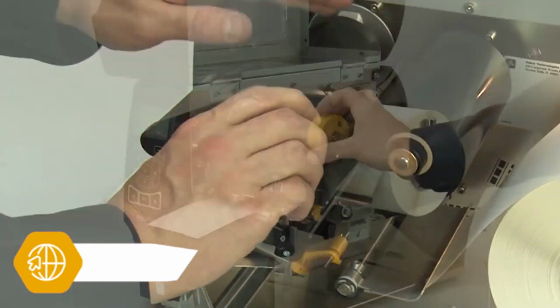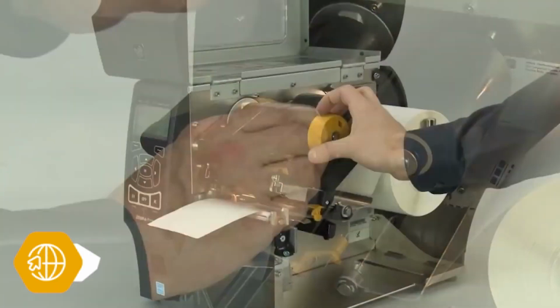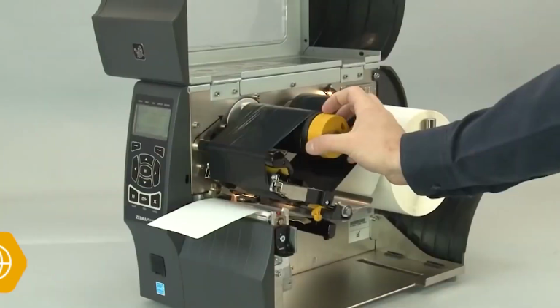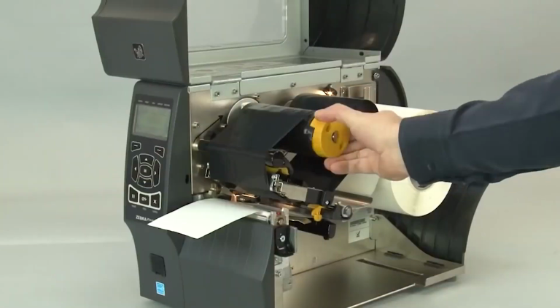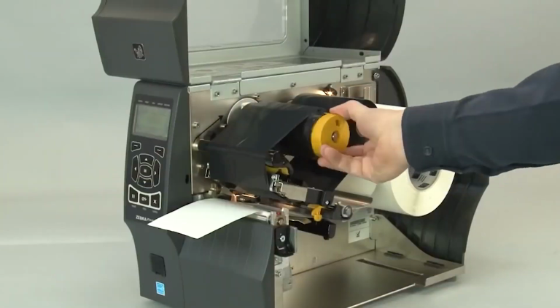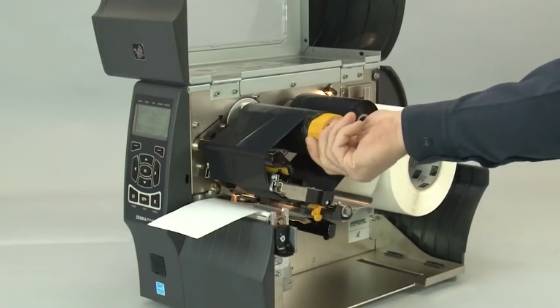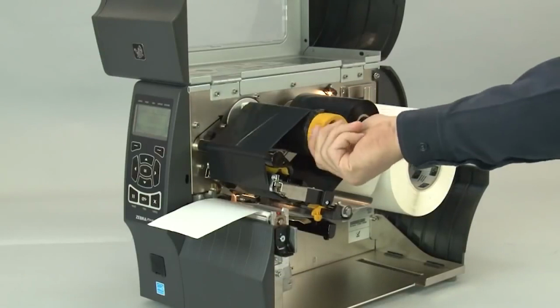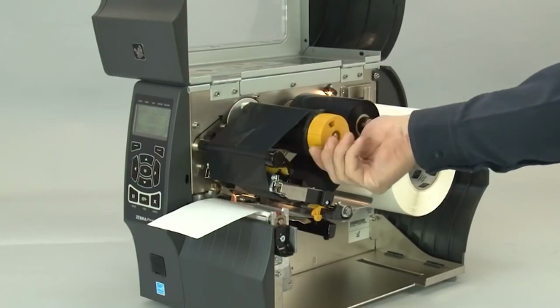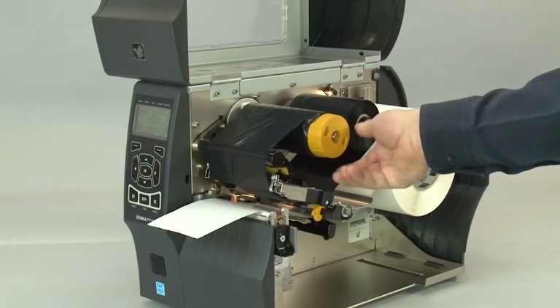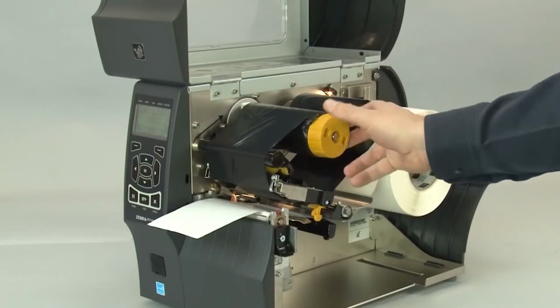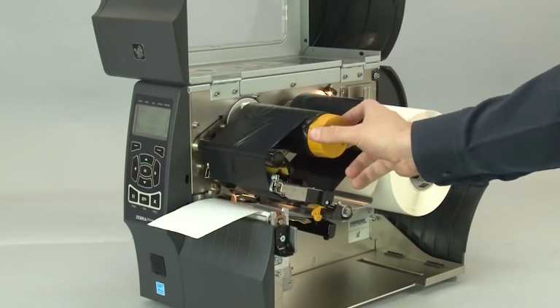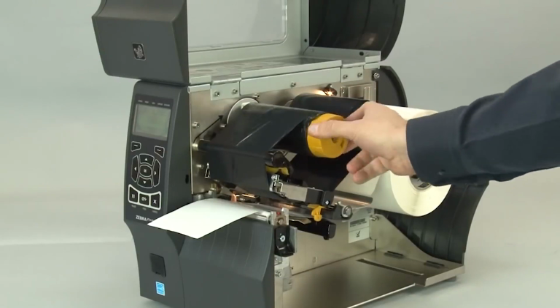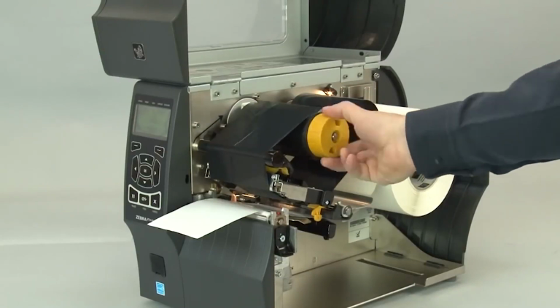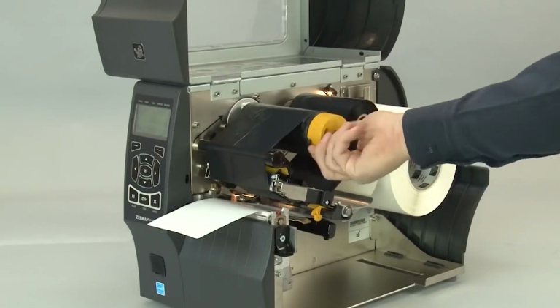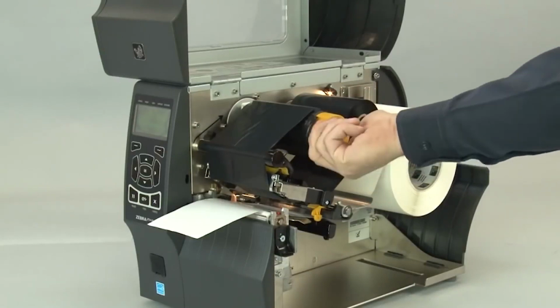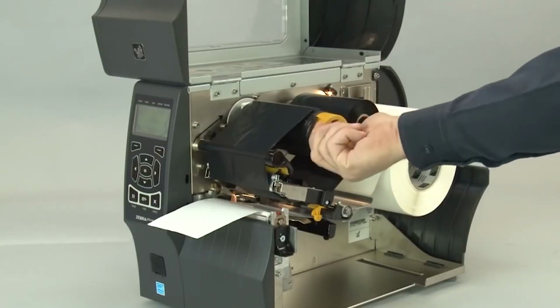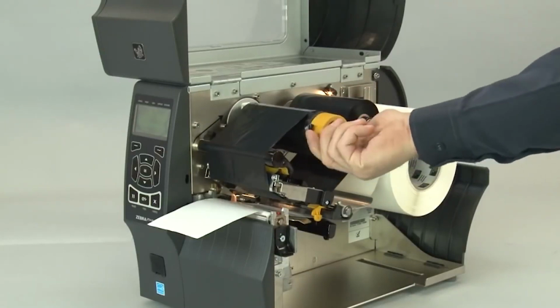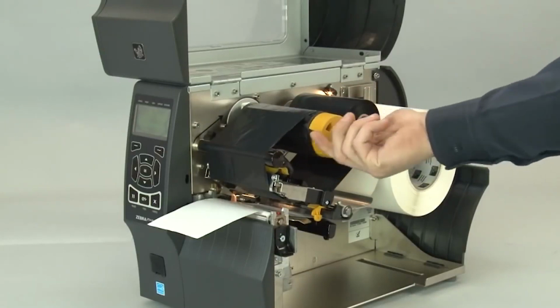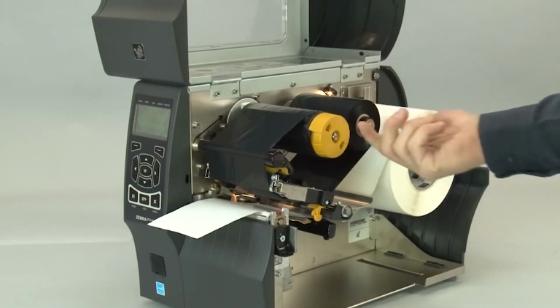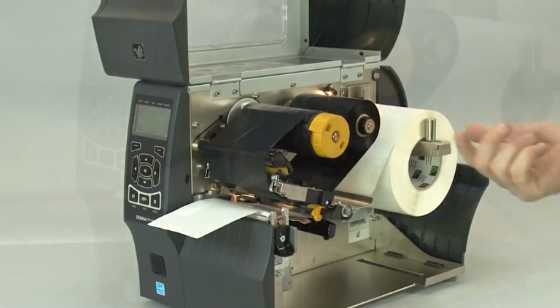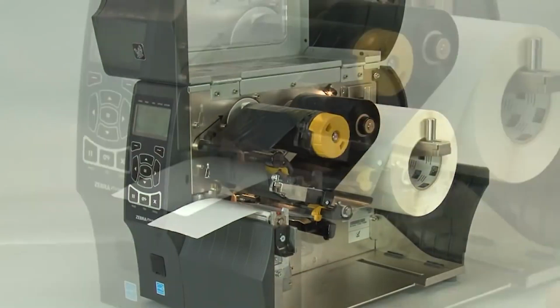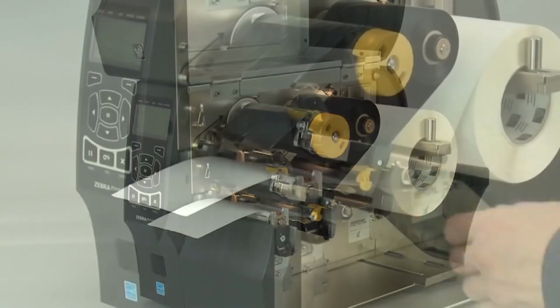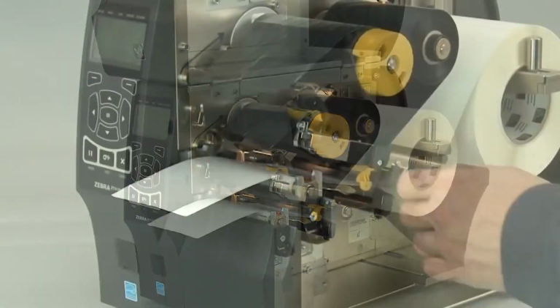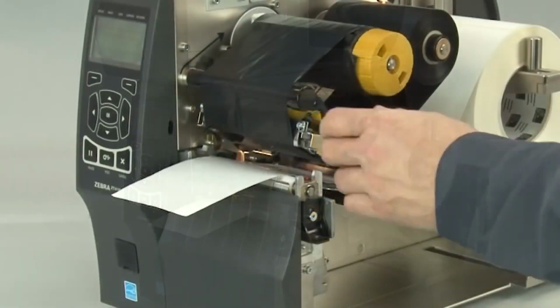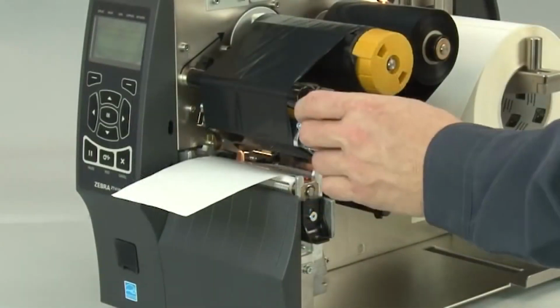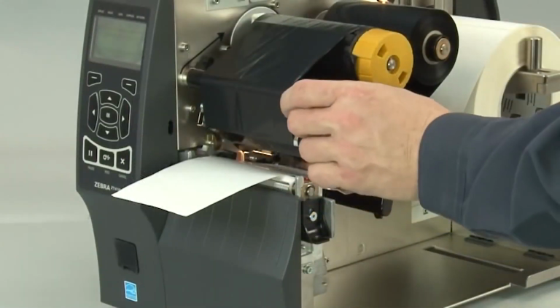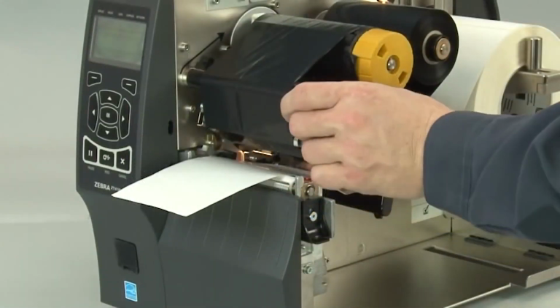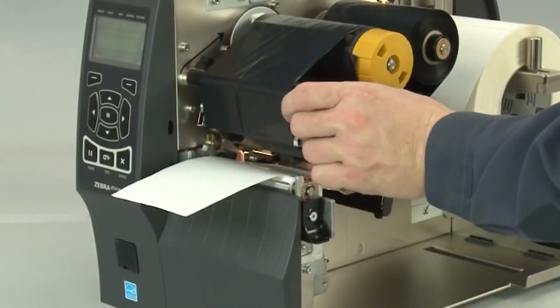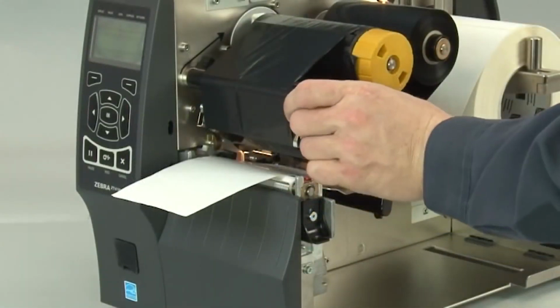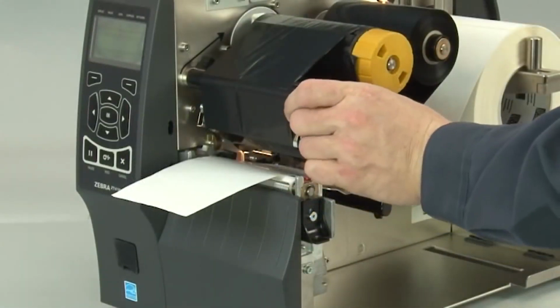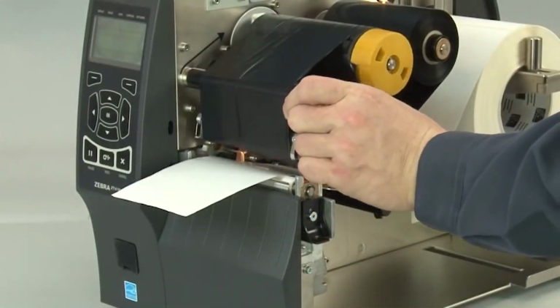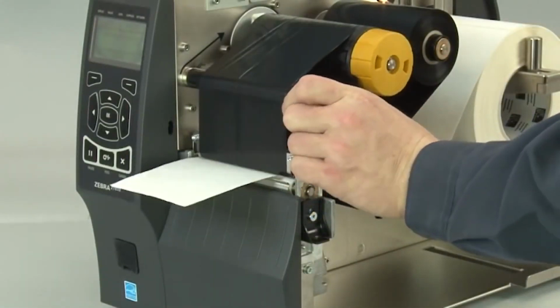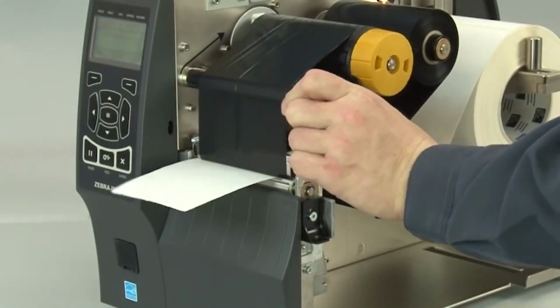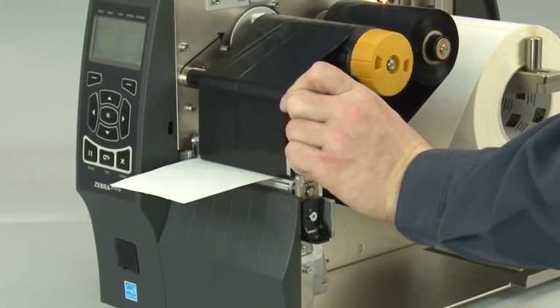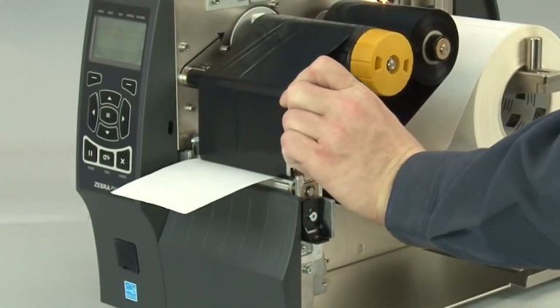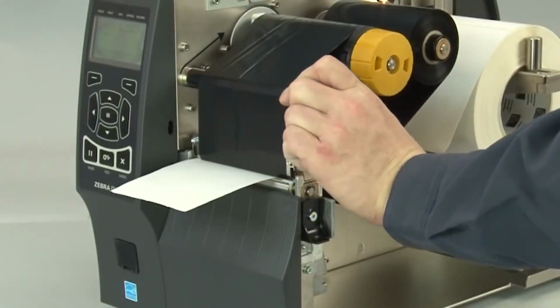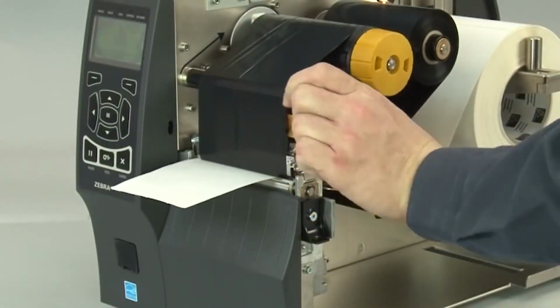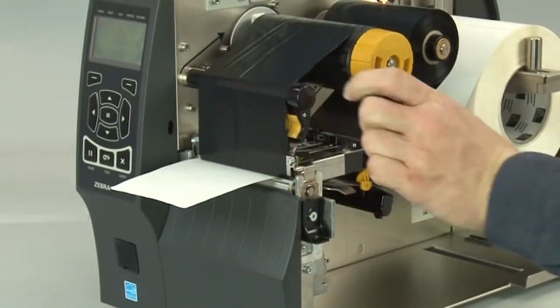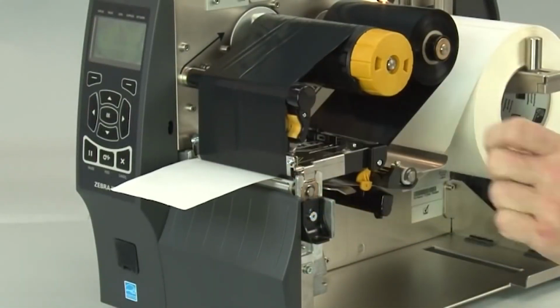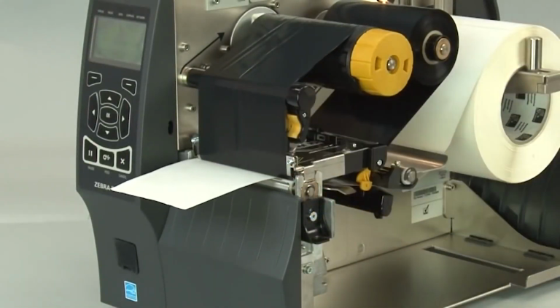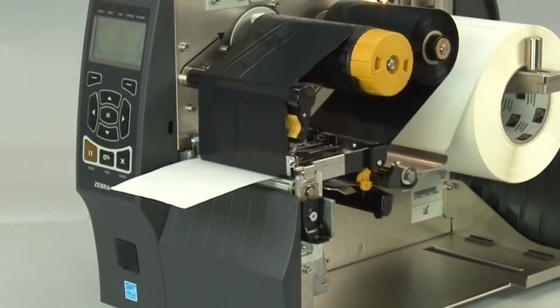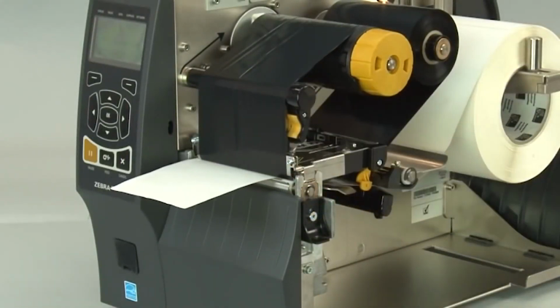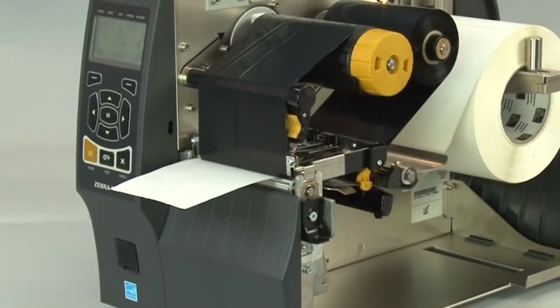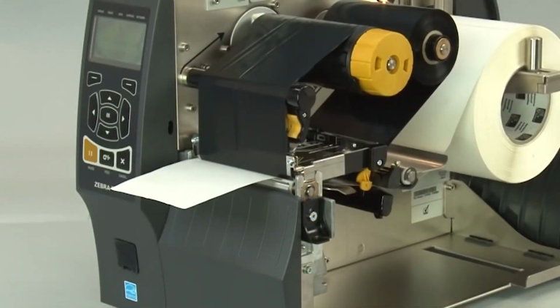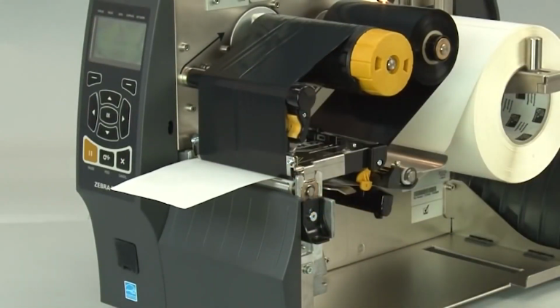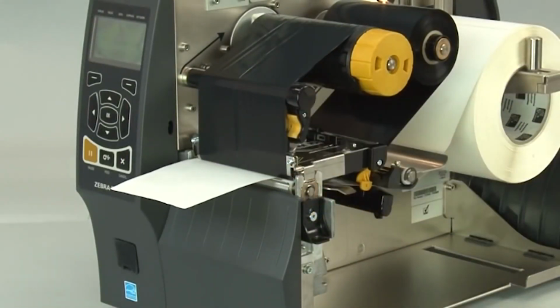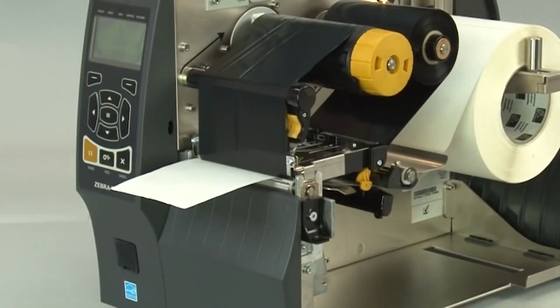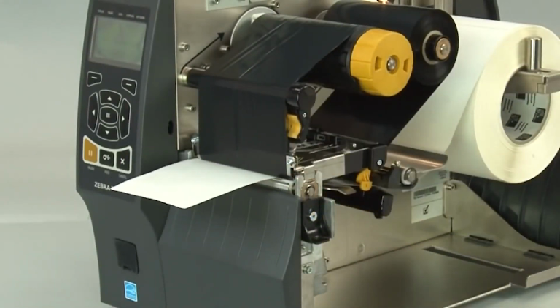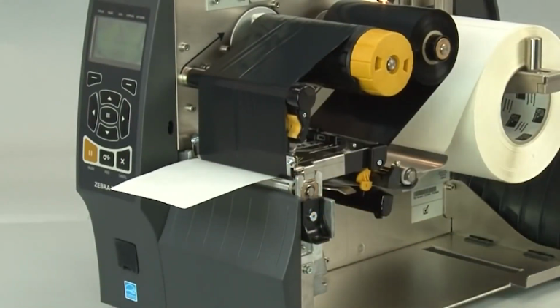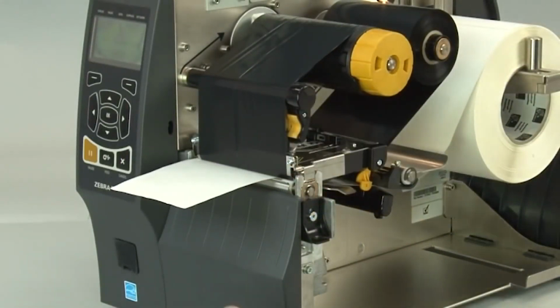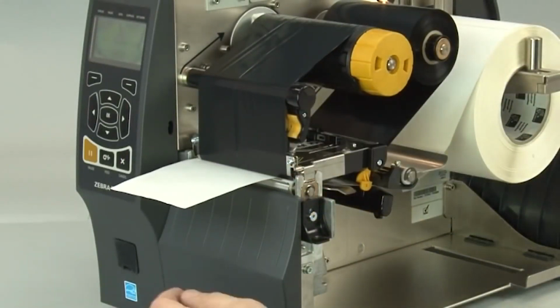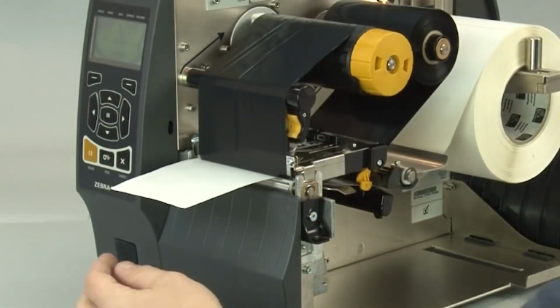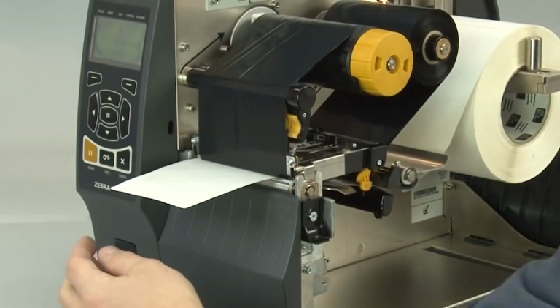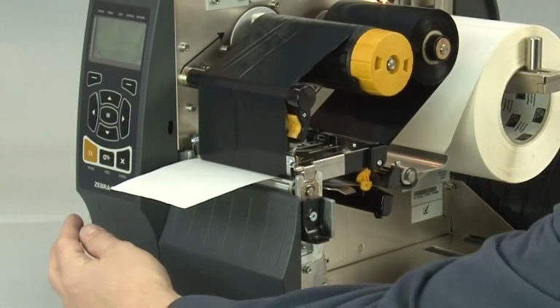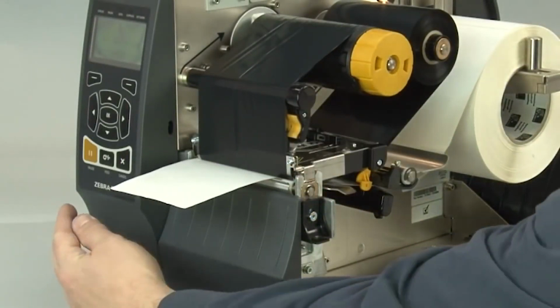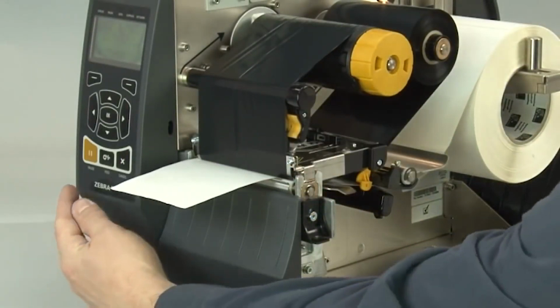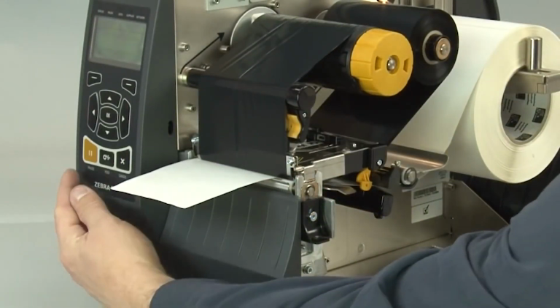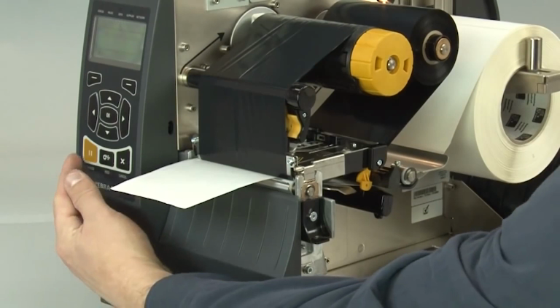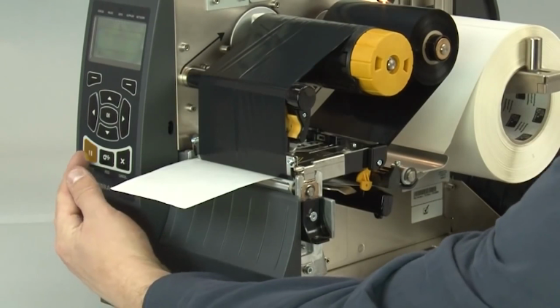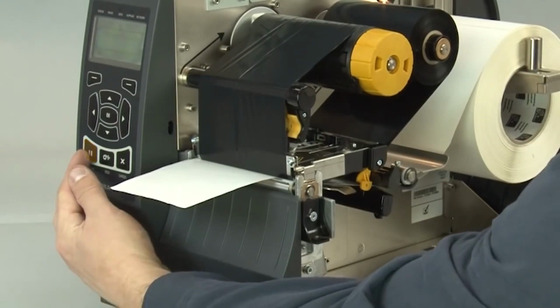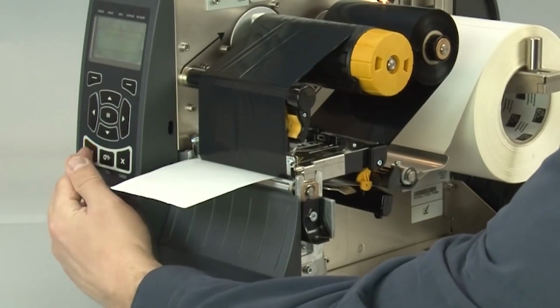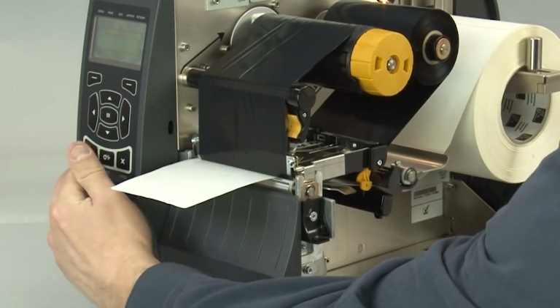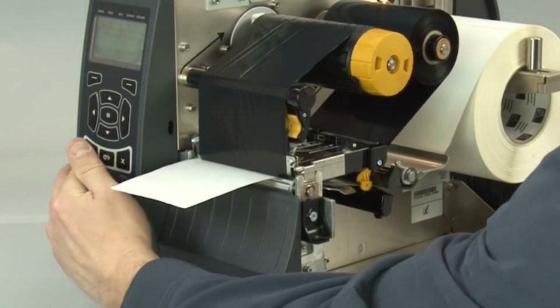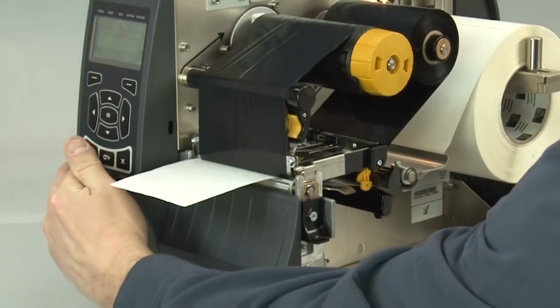Close the printhead, then press pause to enable printing.